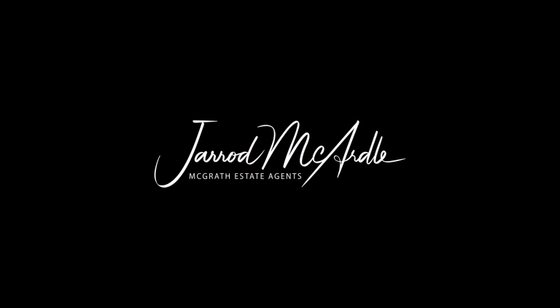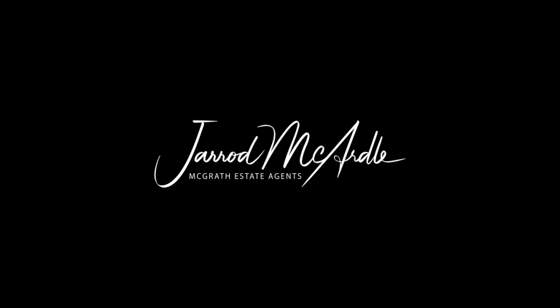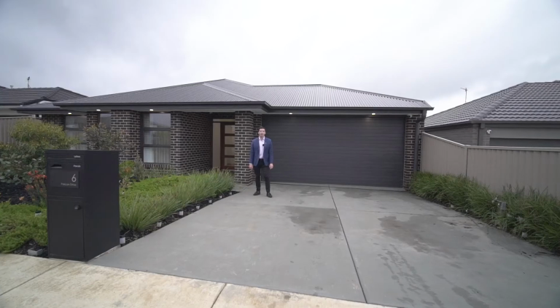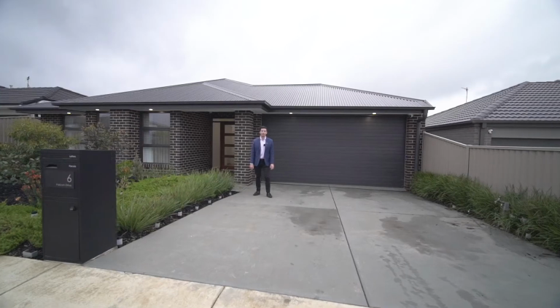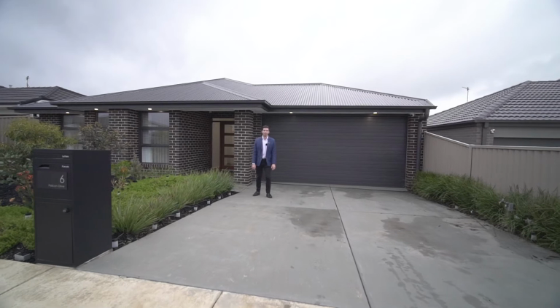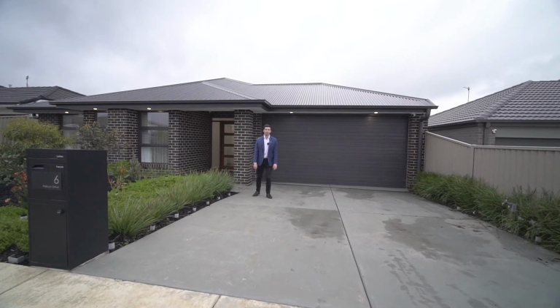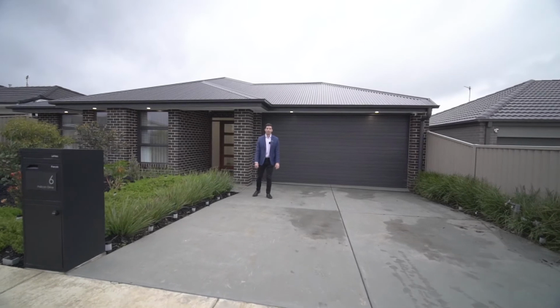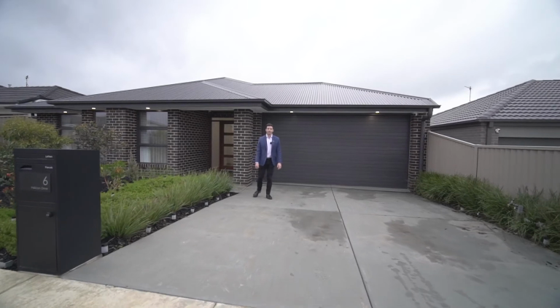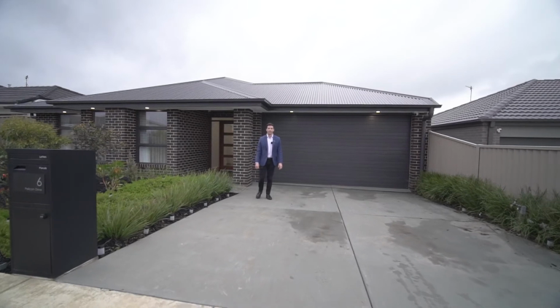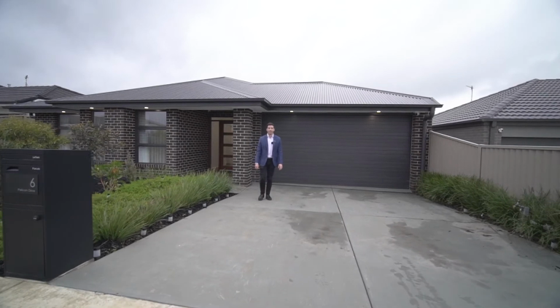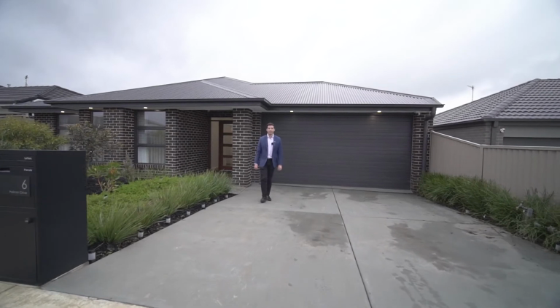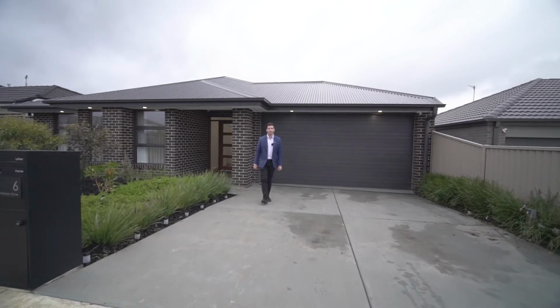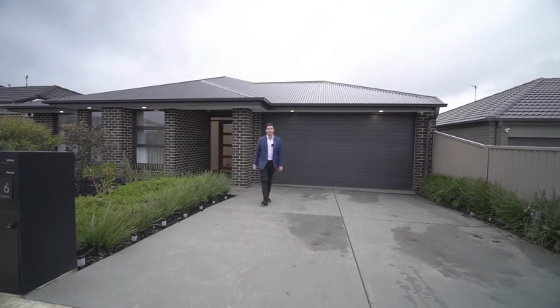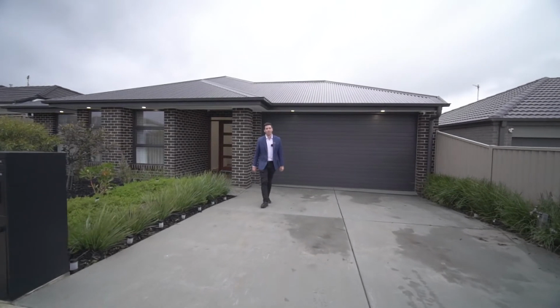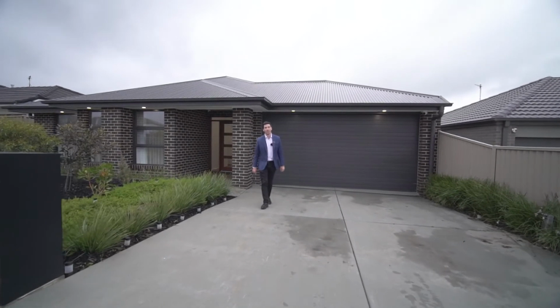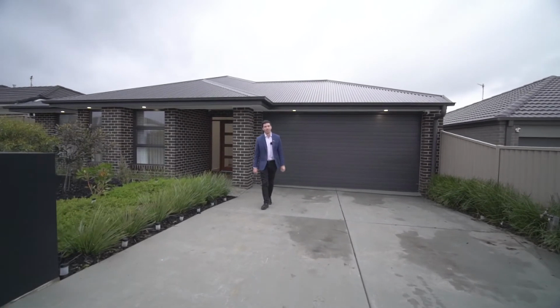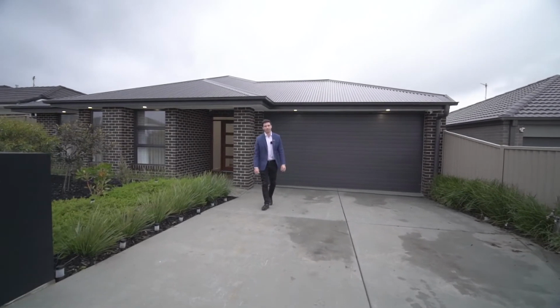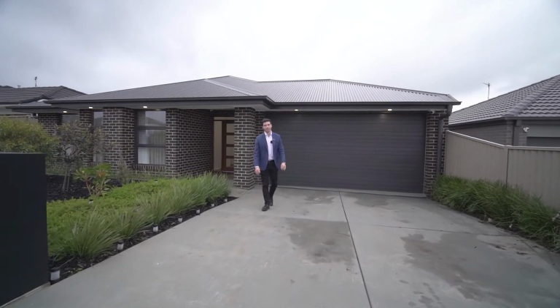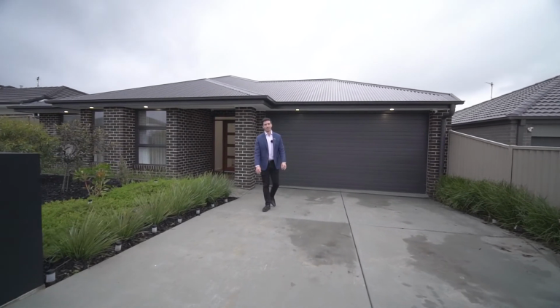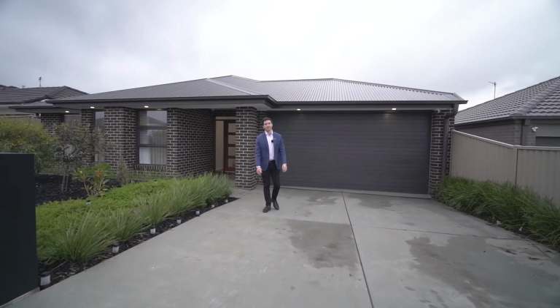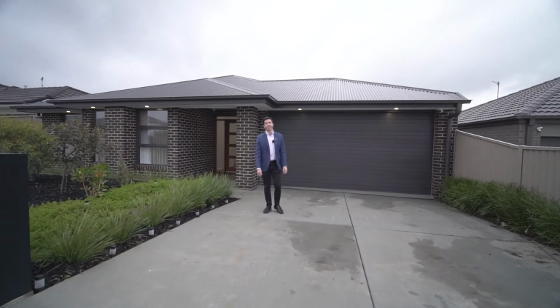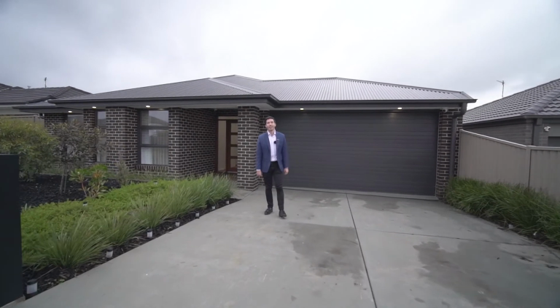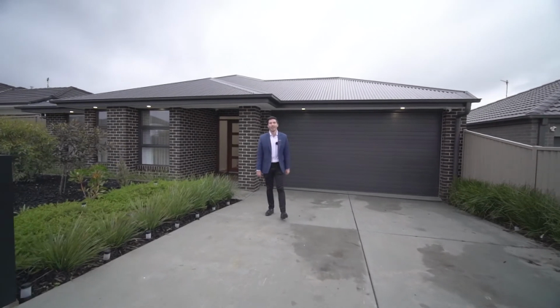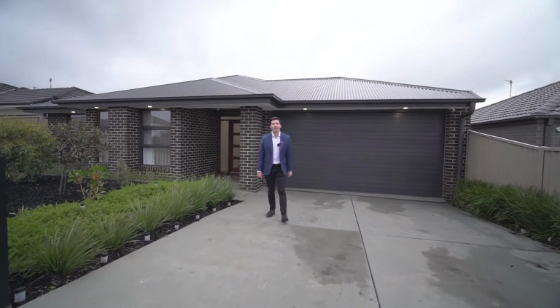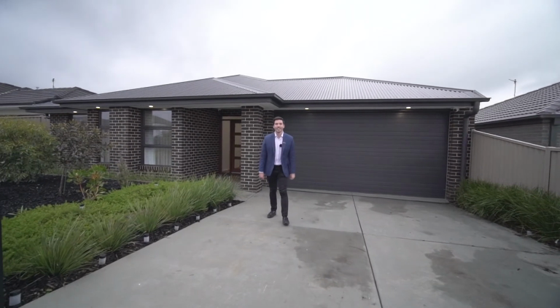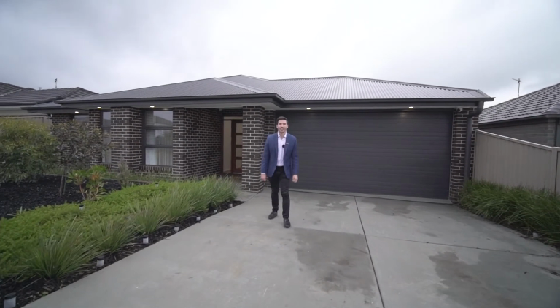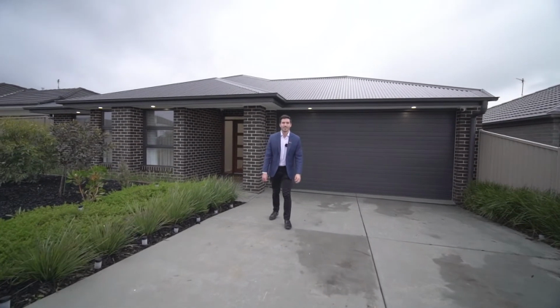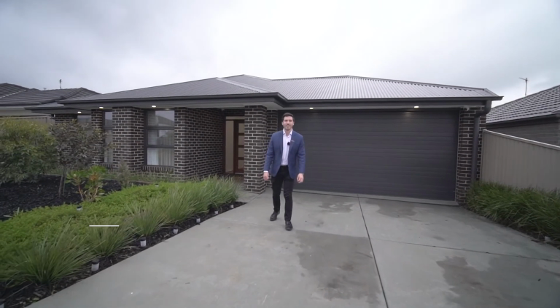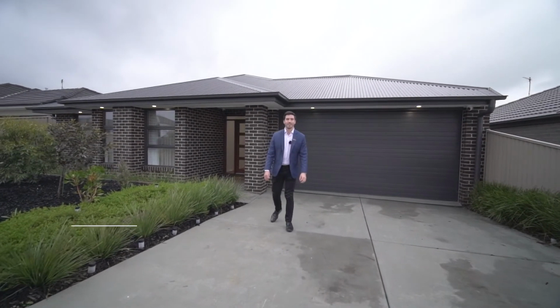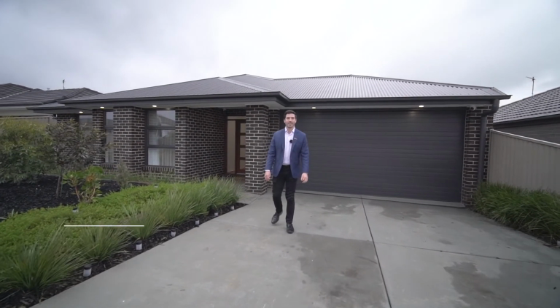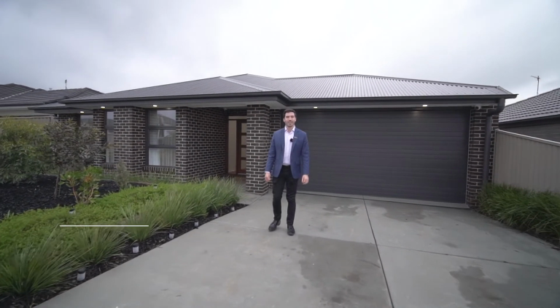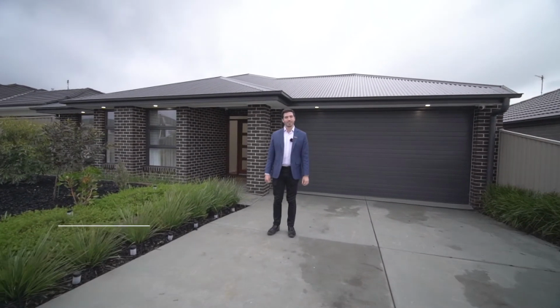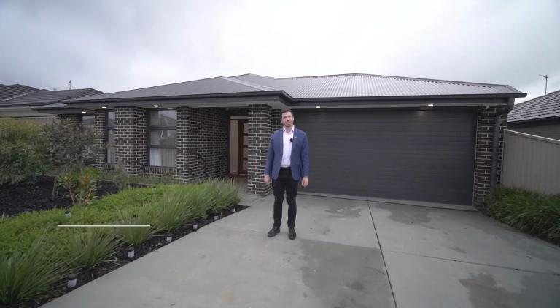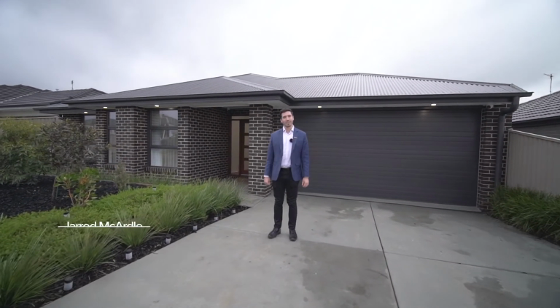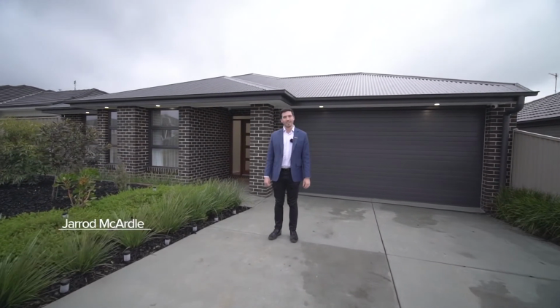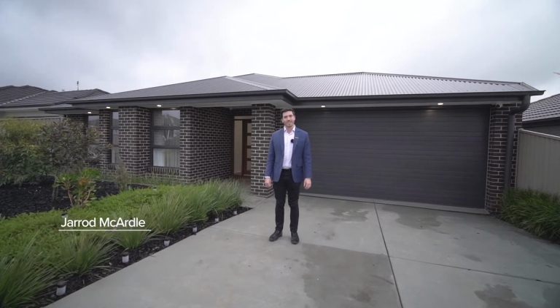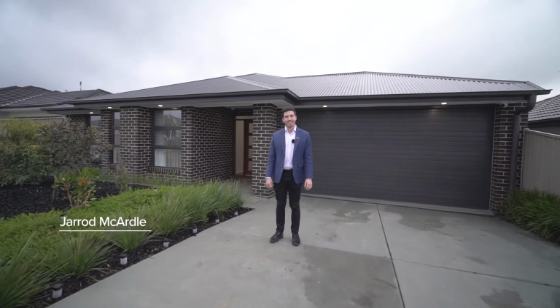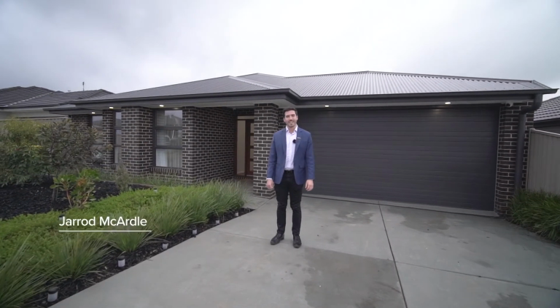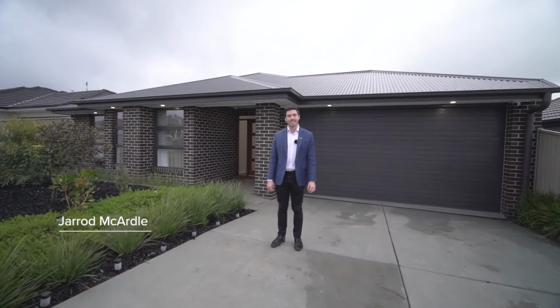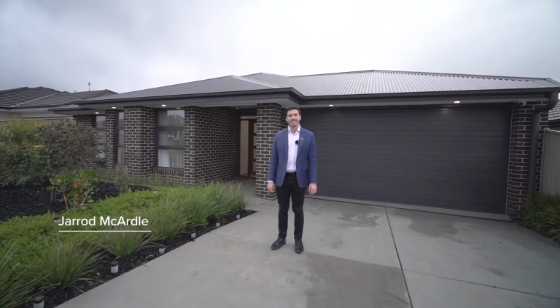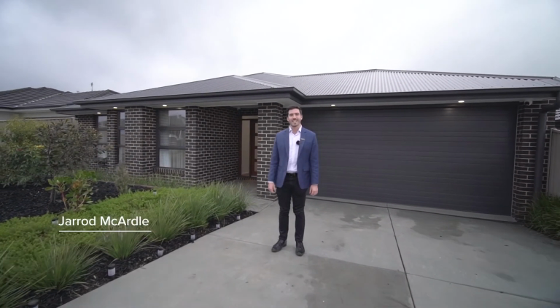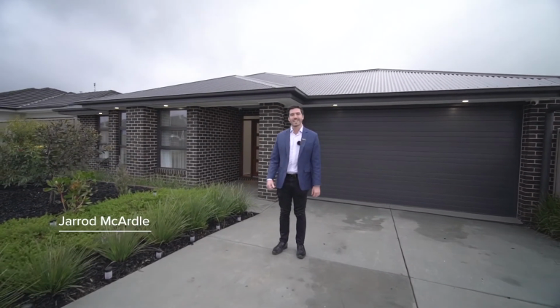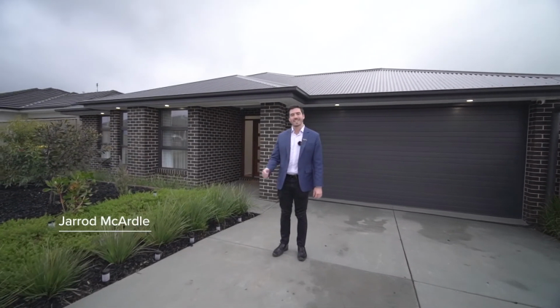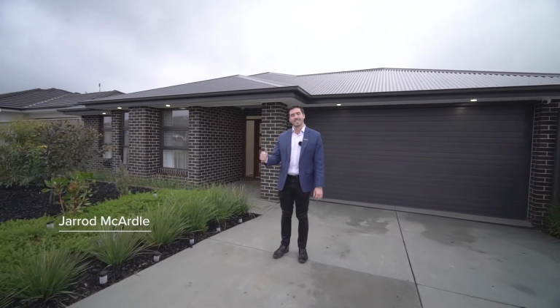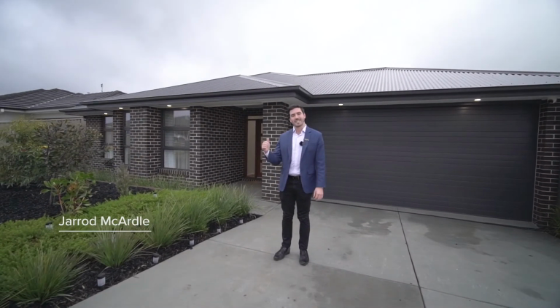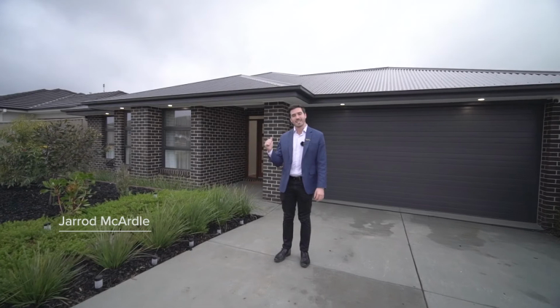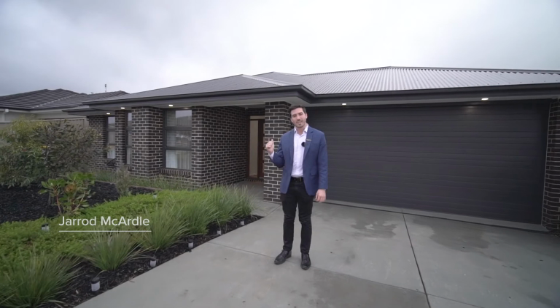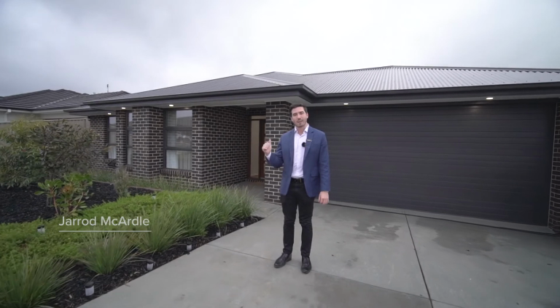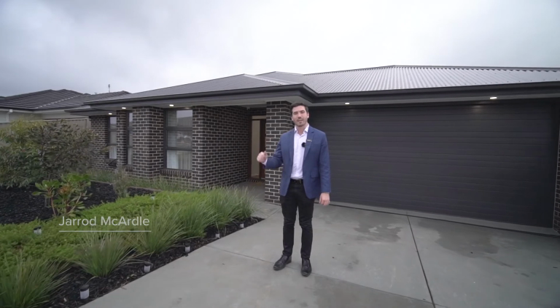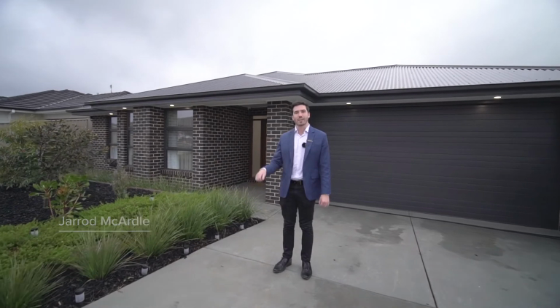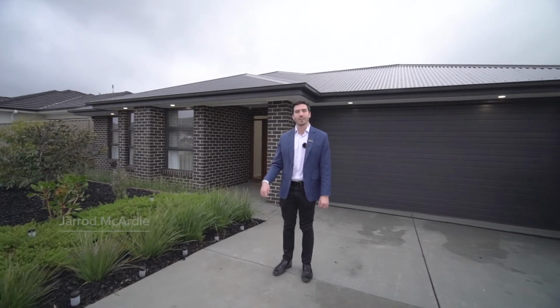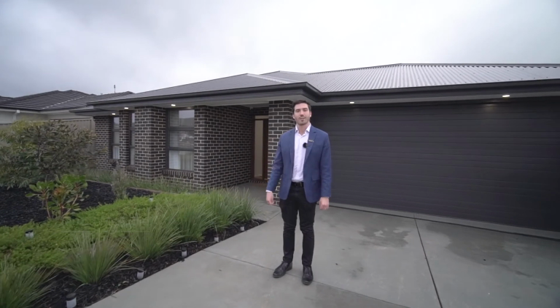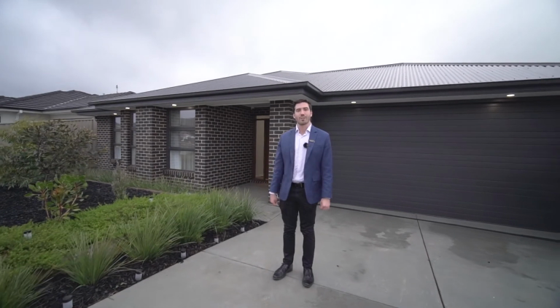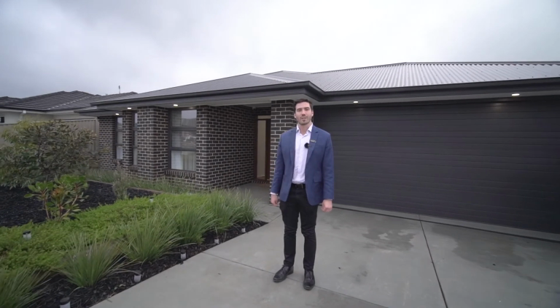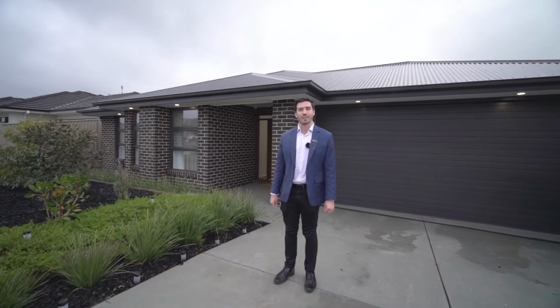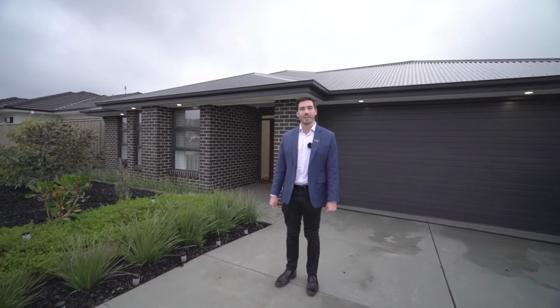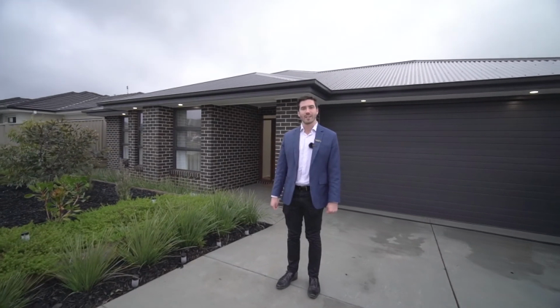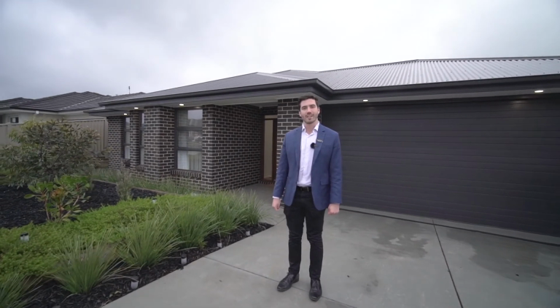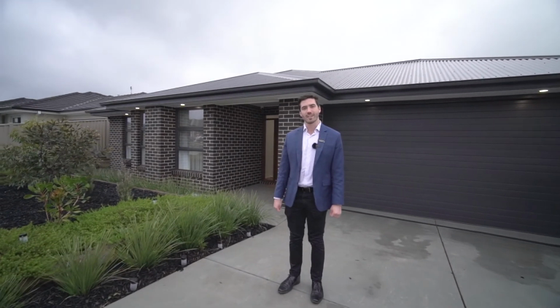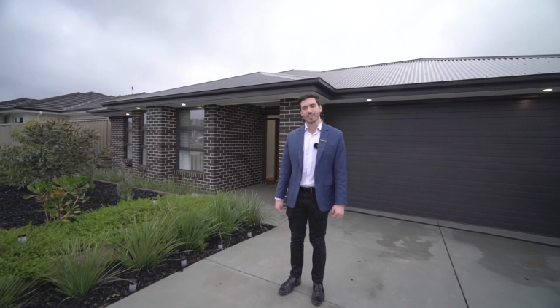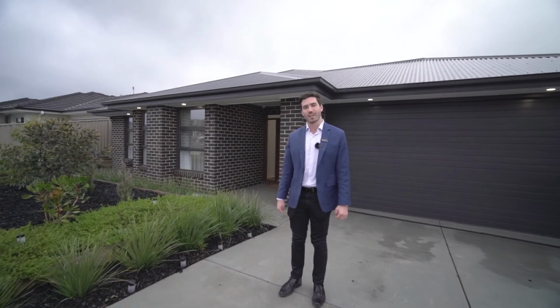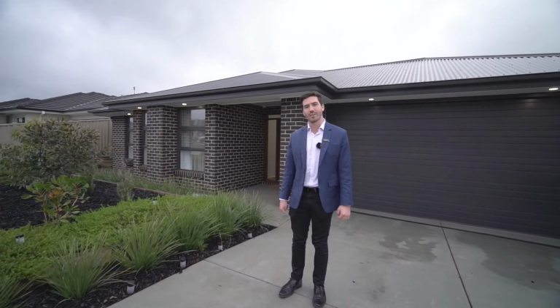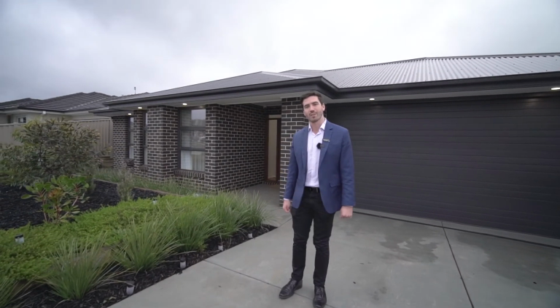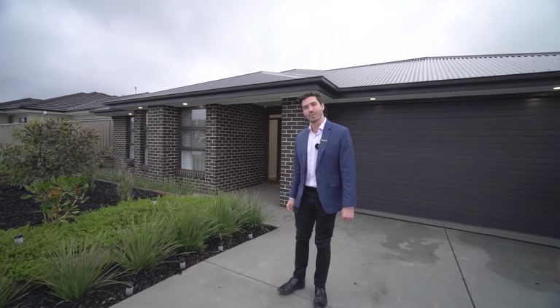A modern family home of the highest quality. Hi, I'm Jared McArdle from McGrath Estate Agents. This is 6 Palacan Drive, Winter Valley. Let's go have a look.